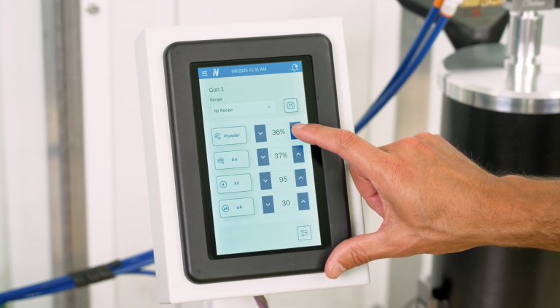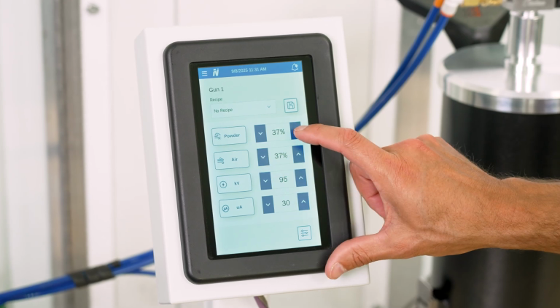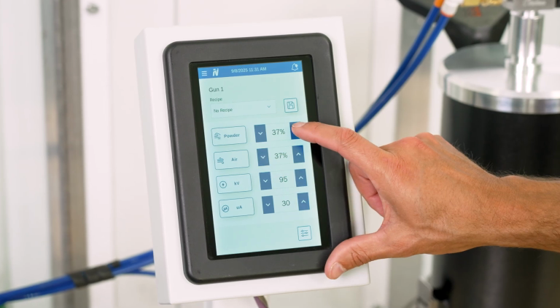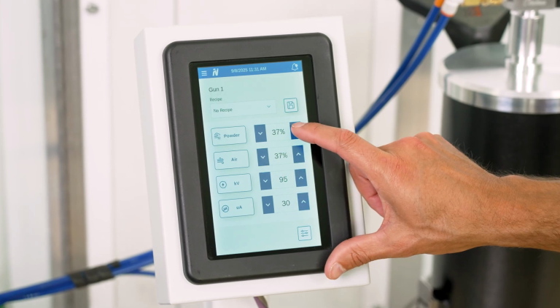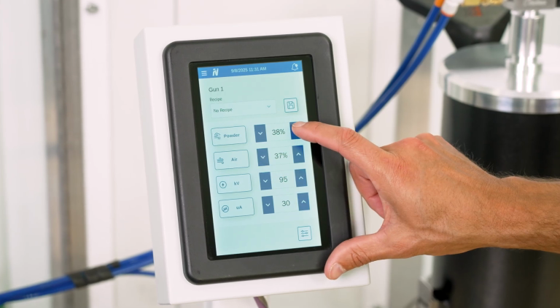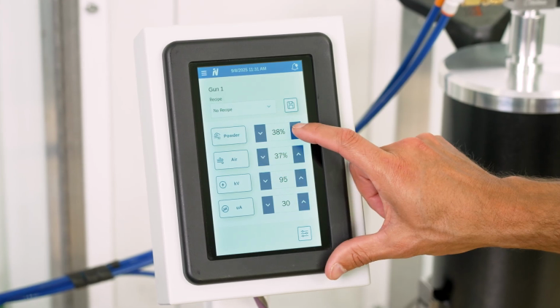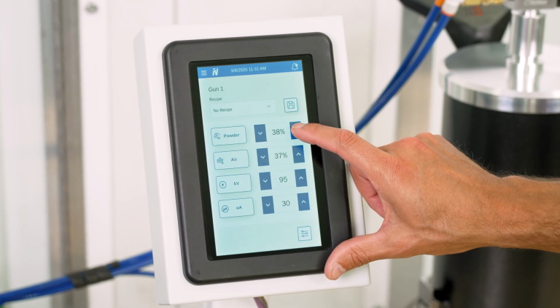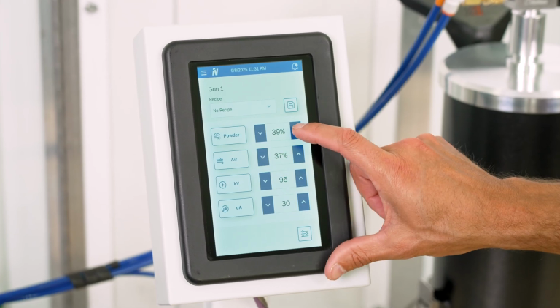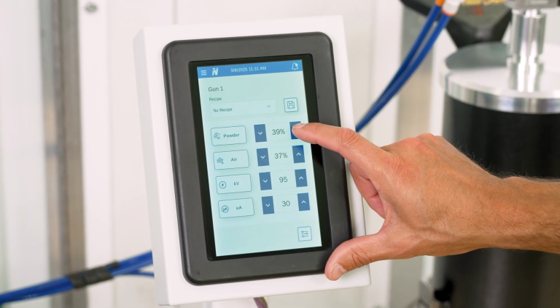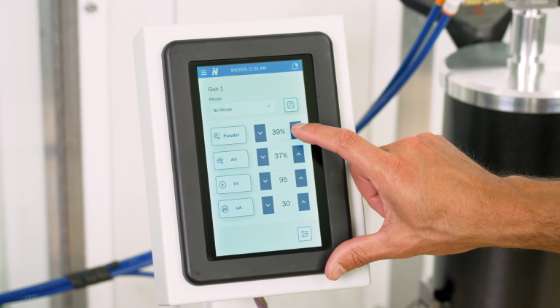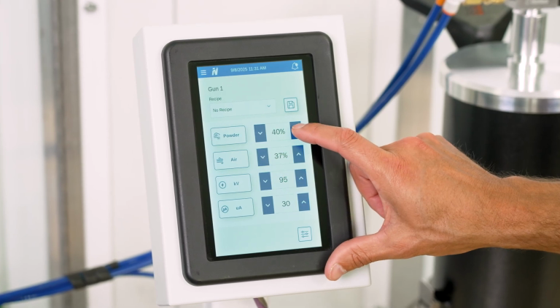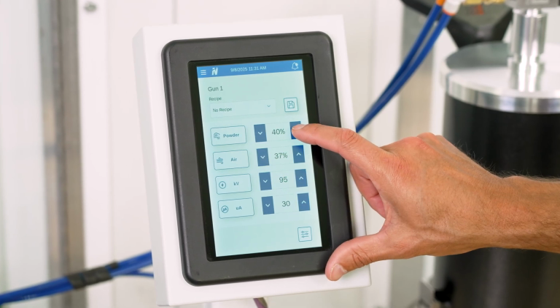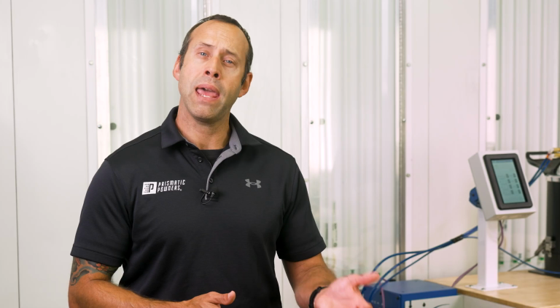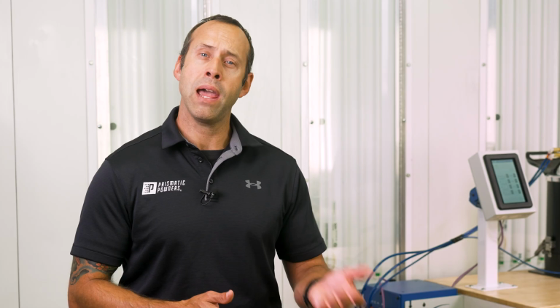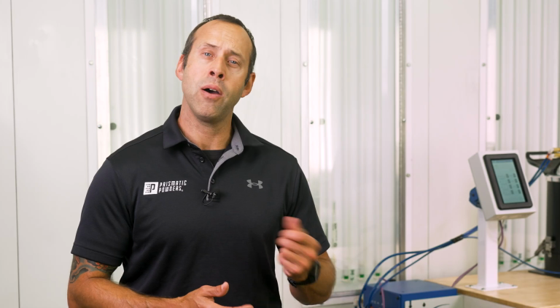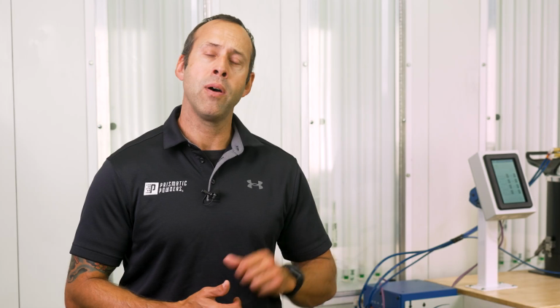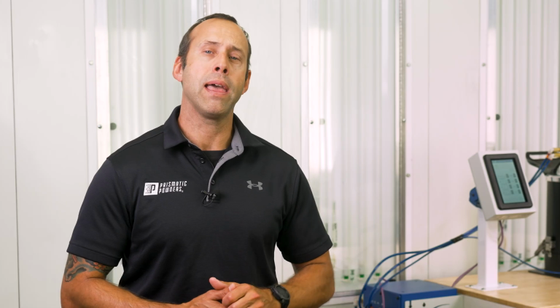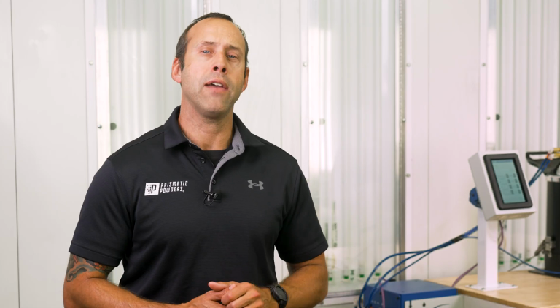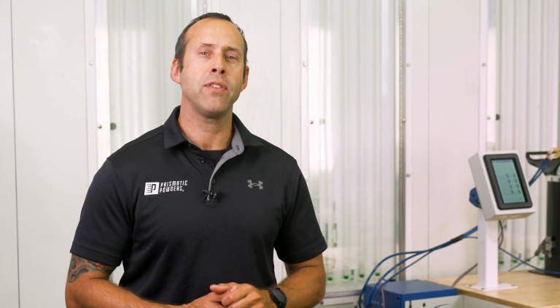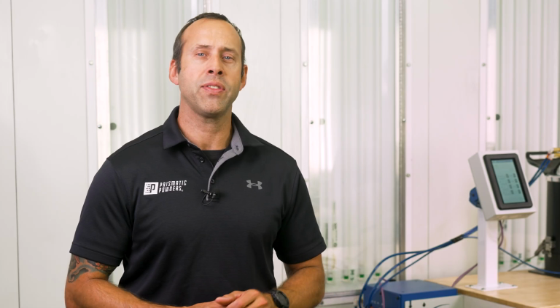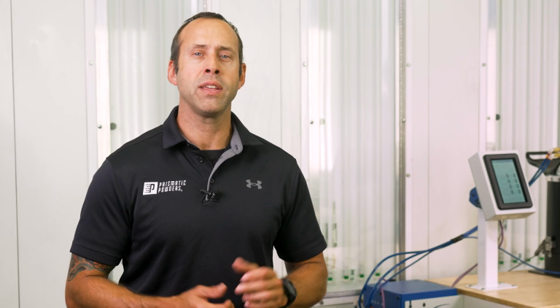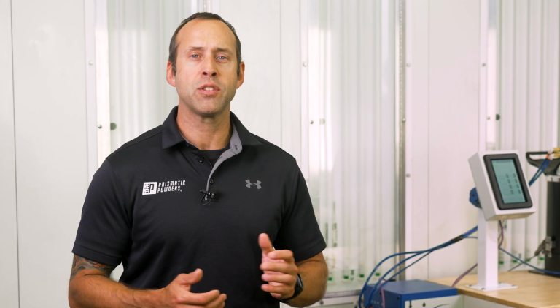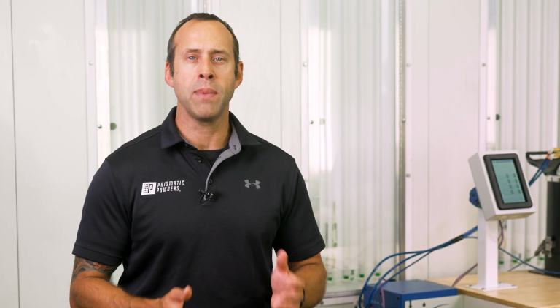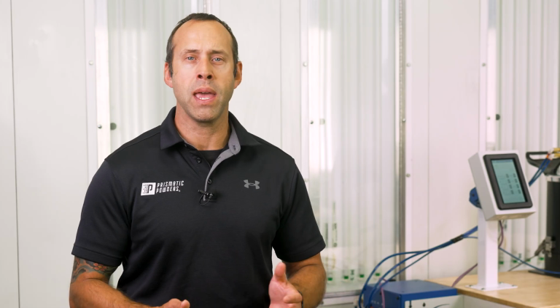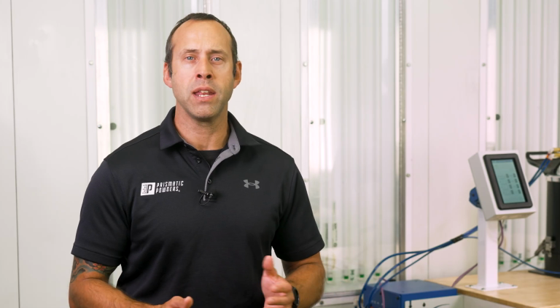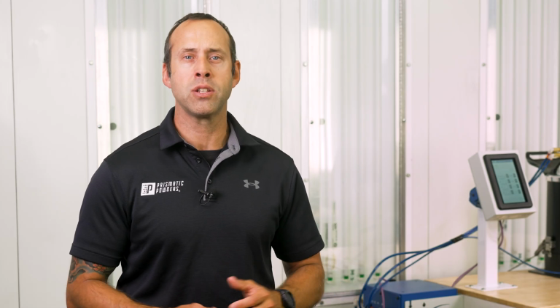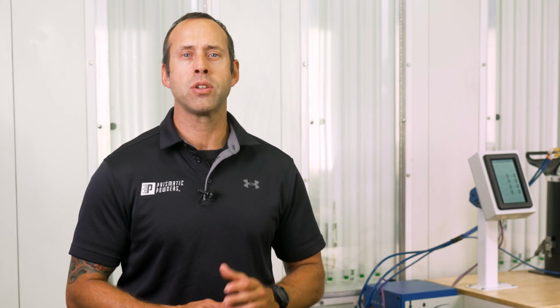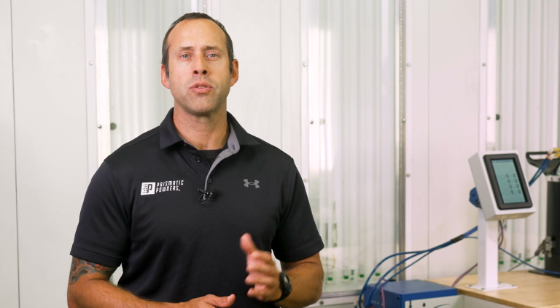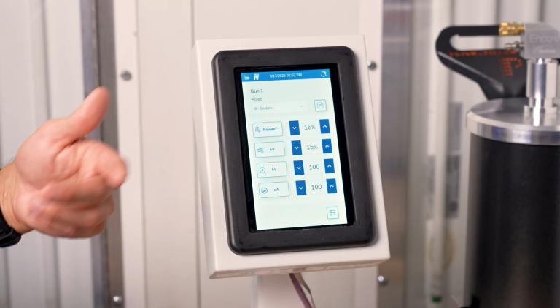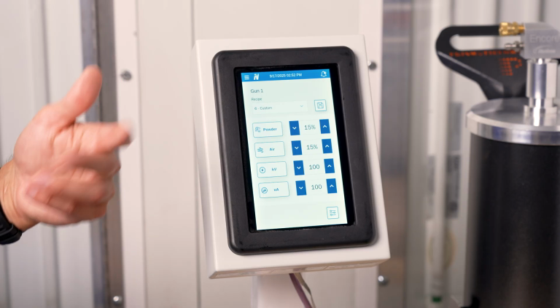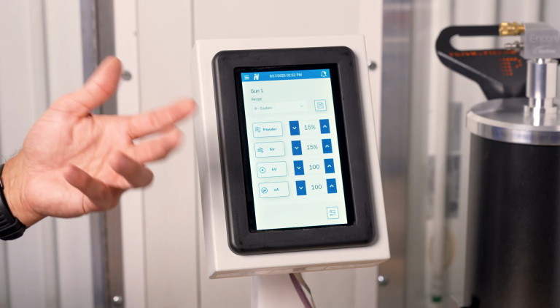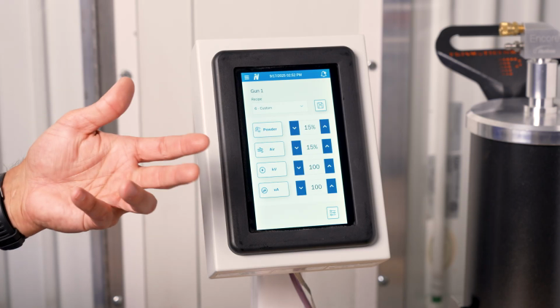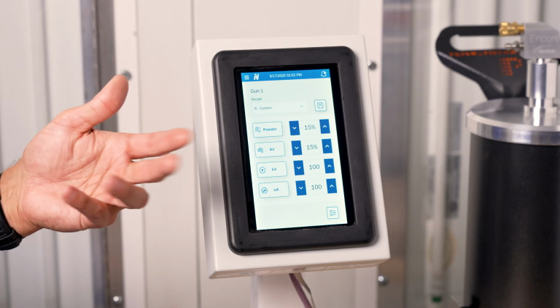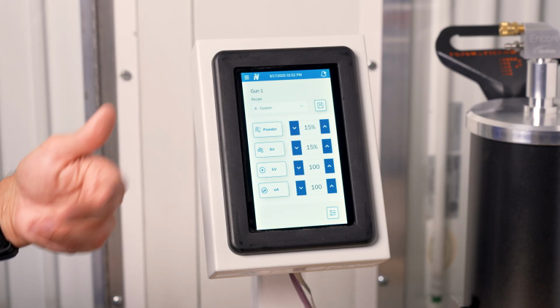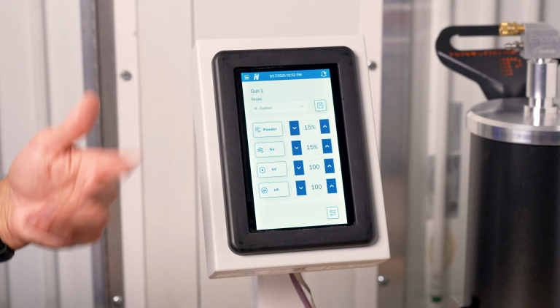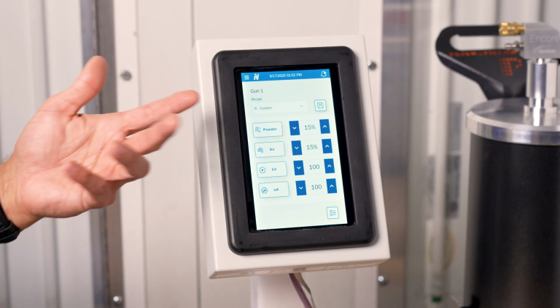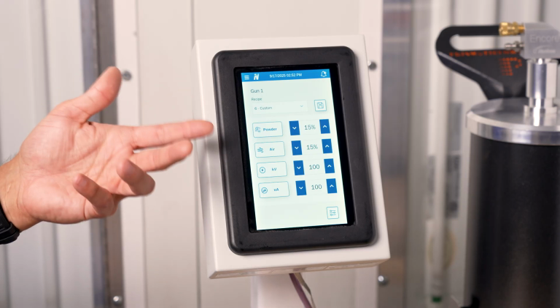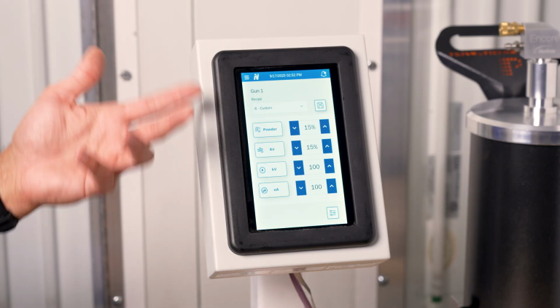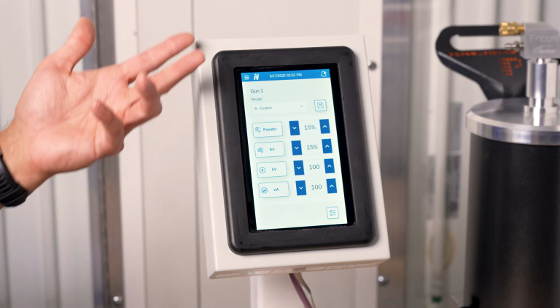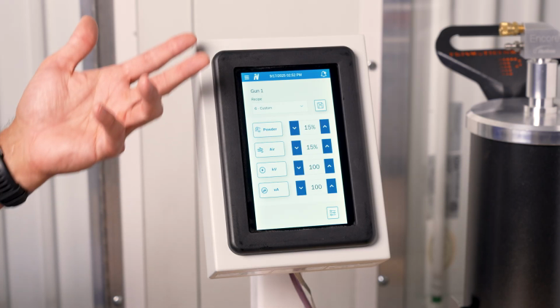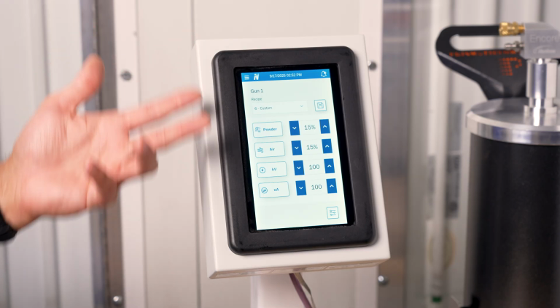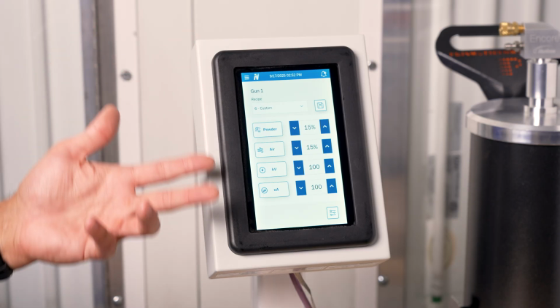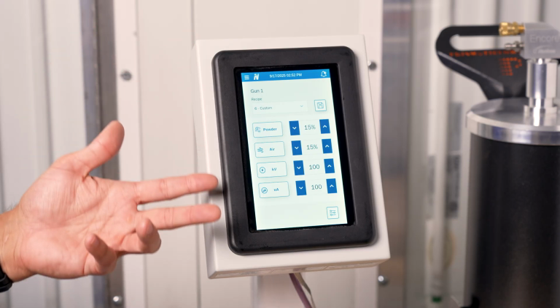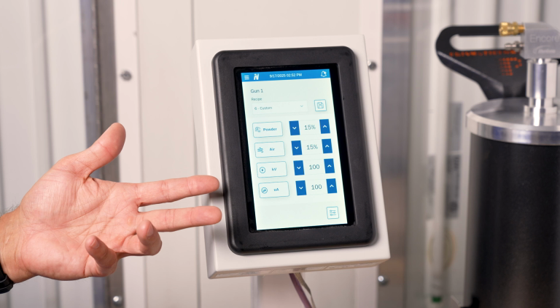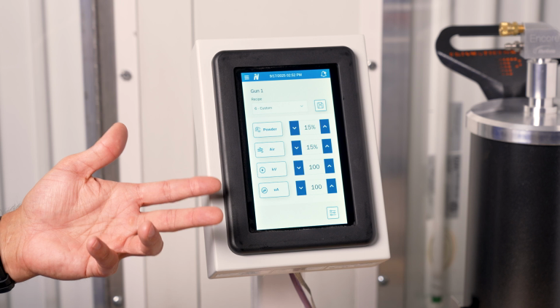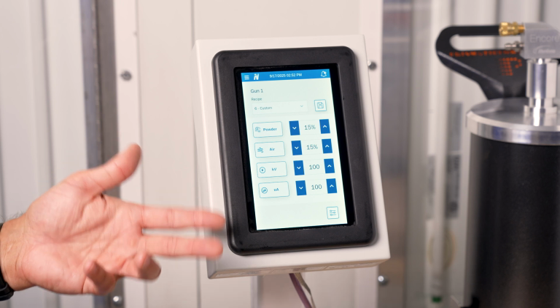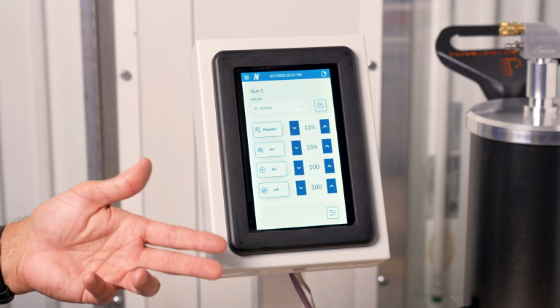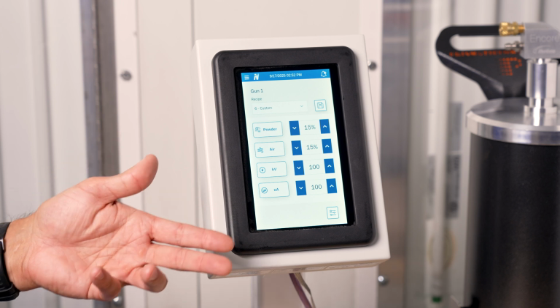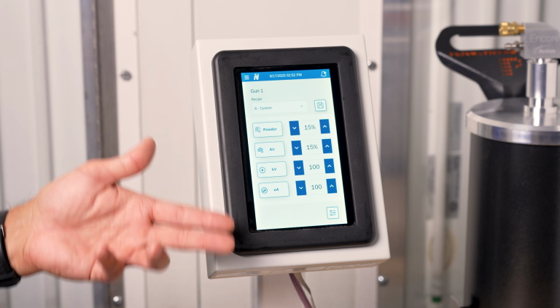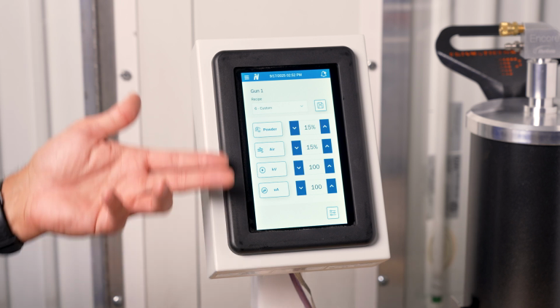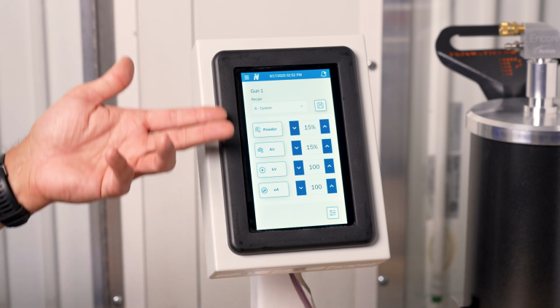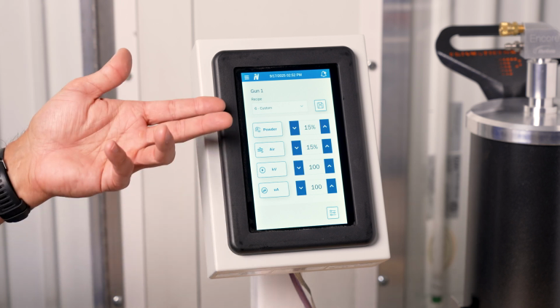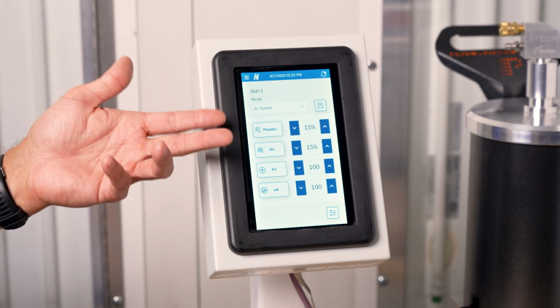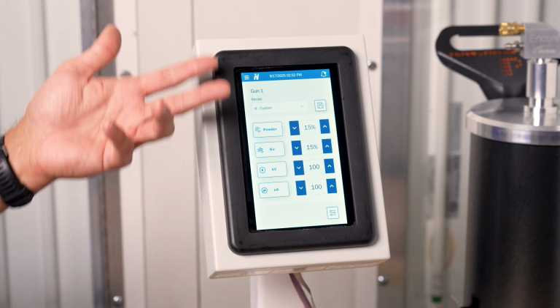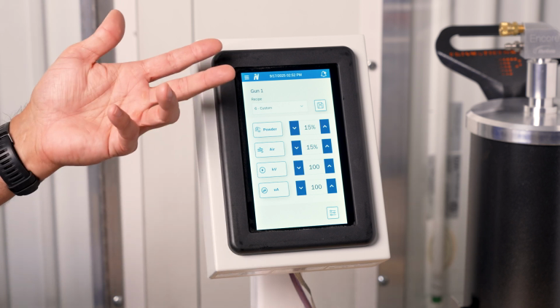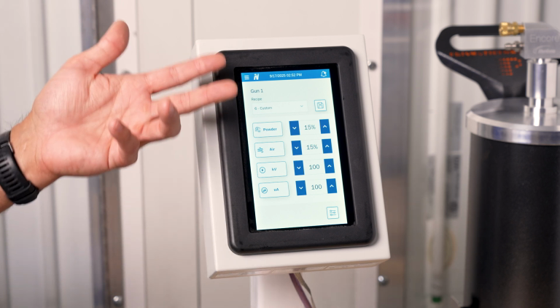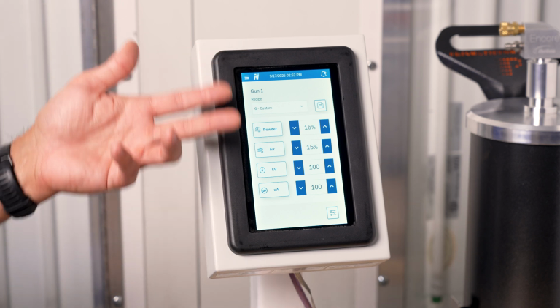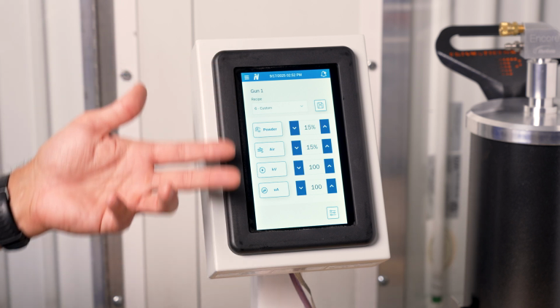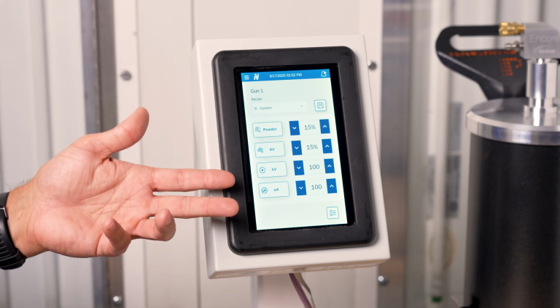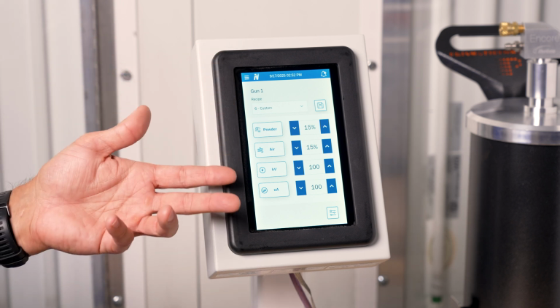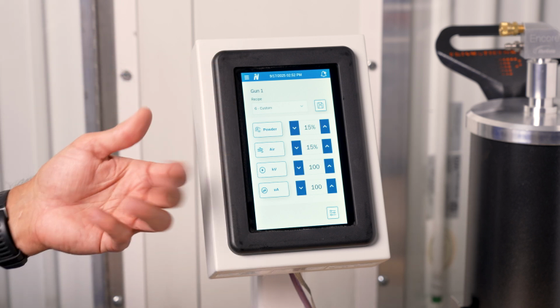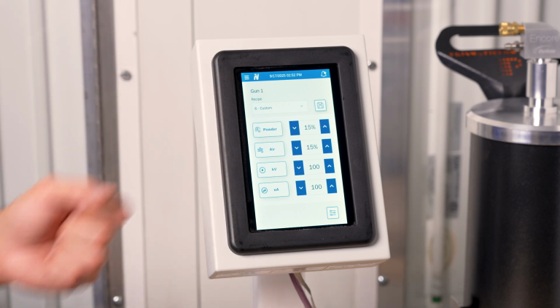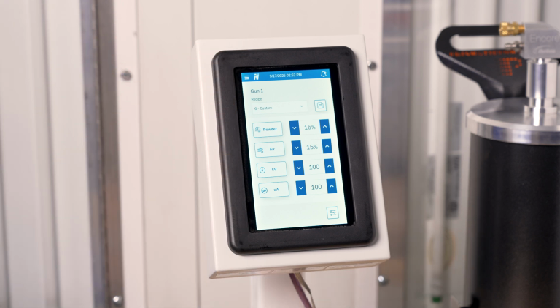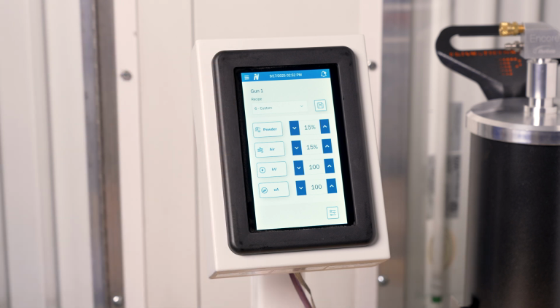You get full control over kilovolt and microamp settings and complete control over your air and powder delivery, just like in previous models, but now everything is managed through a bright, responsive touchscreen interface which is the brain of the system.